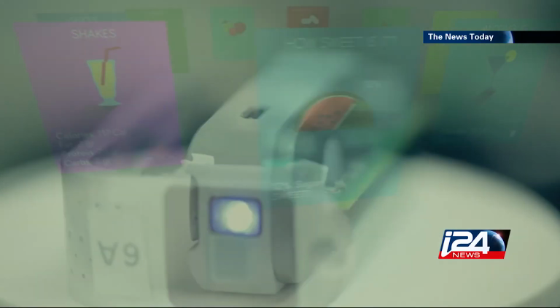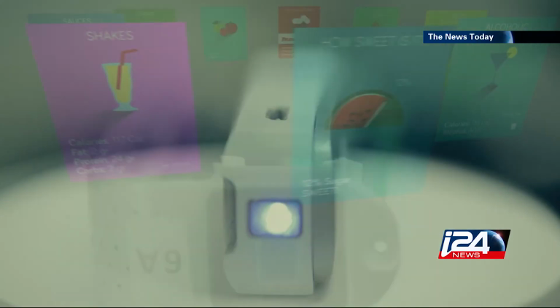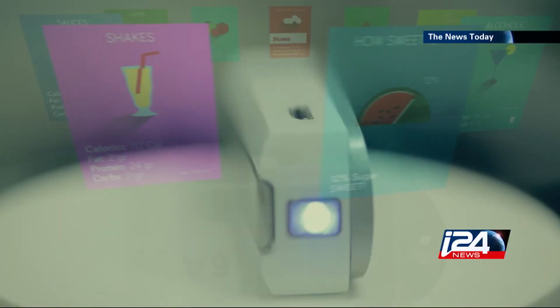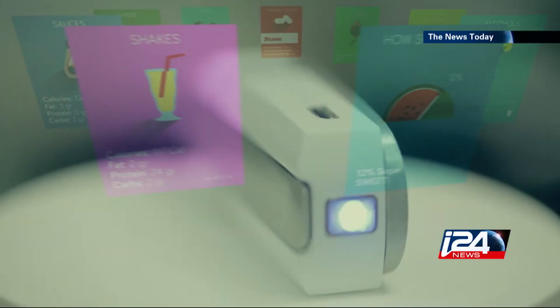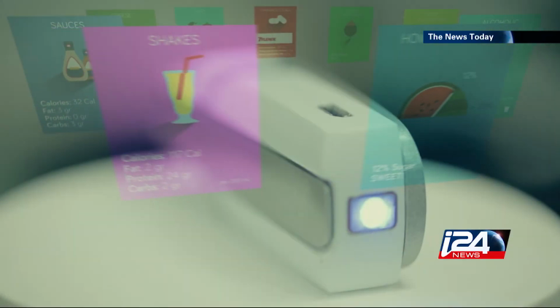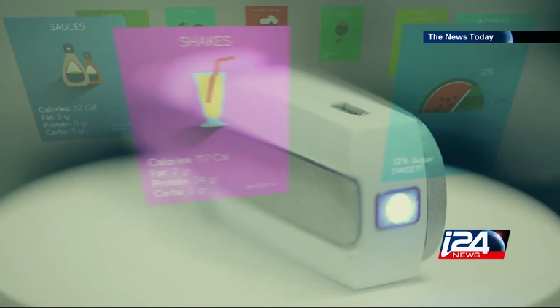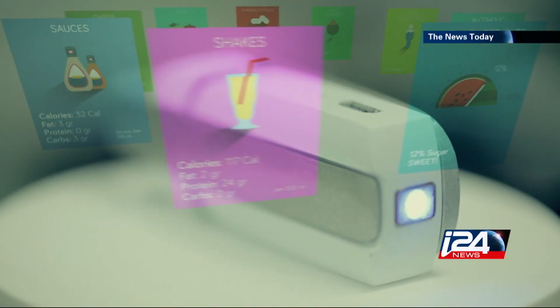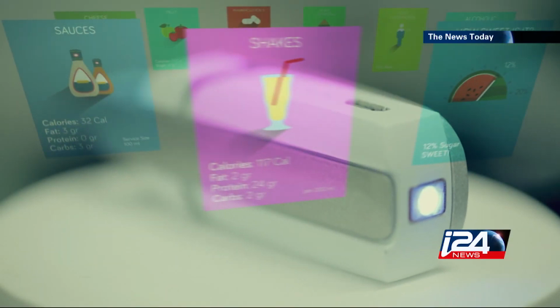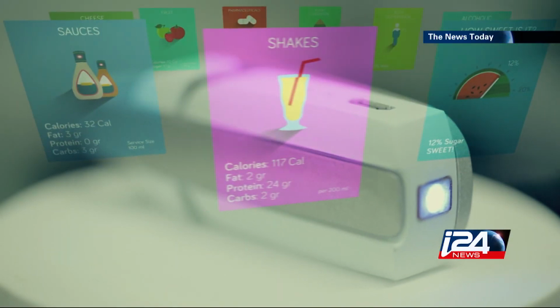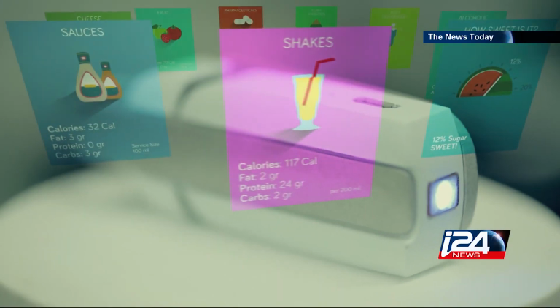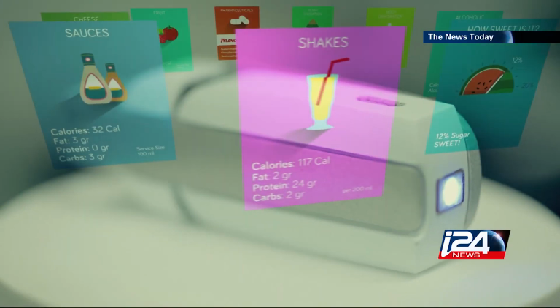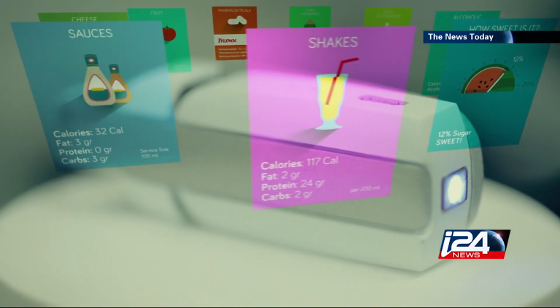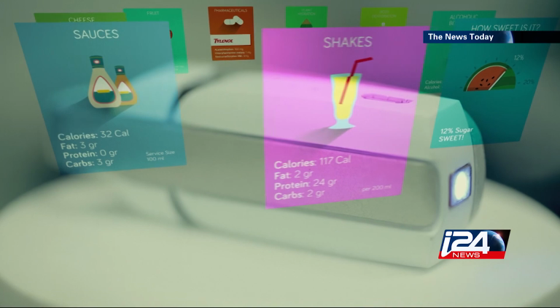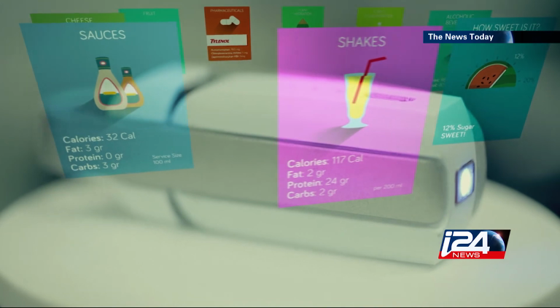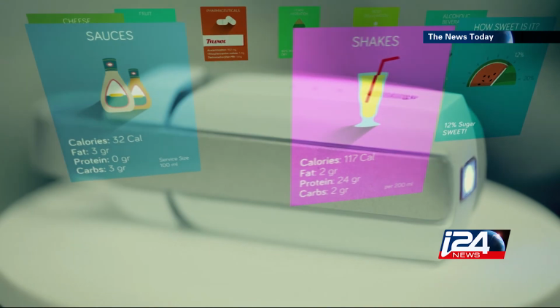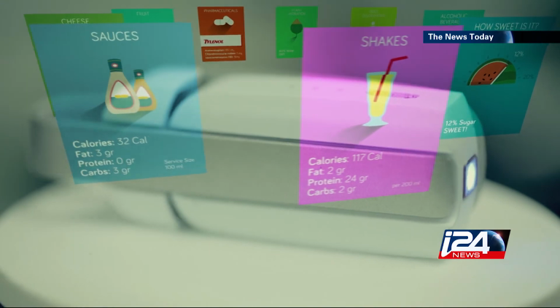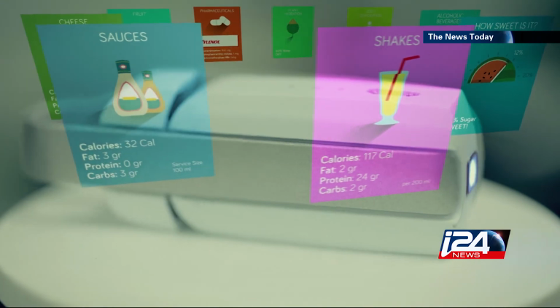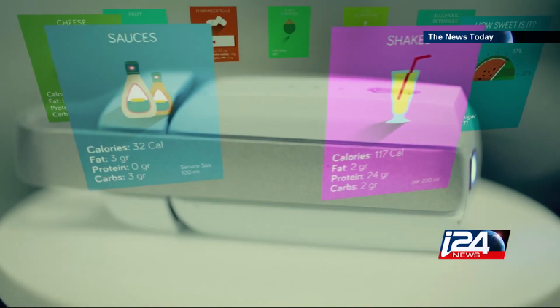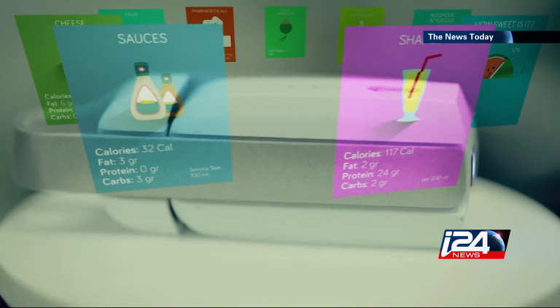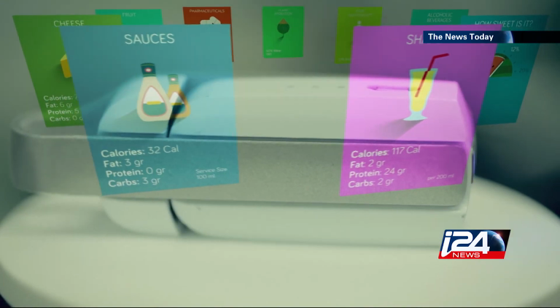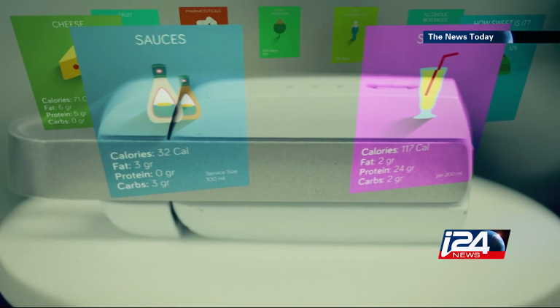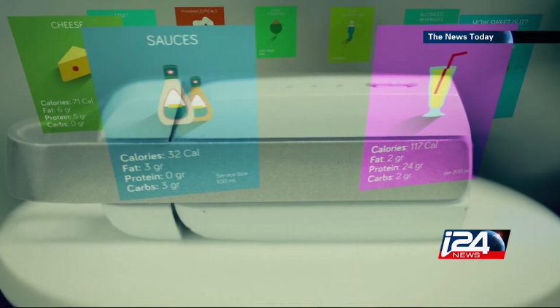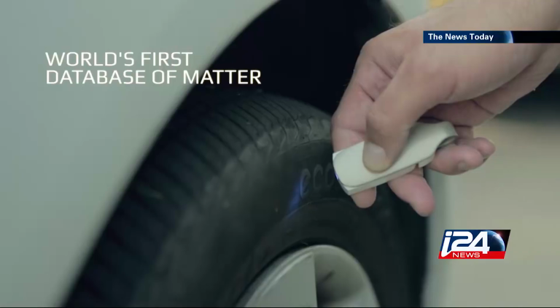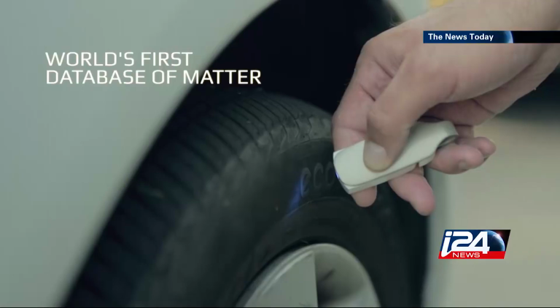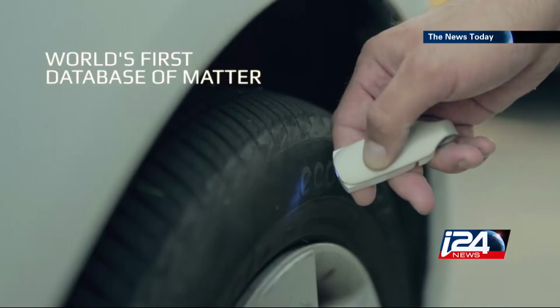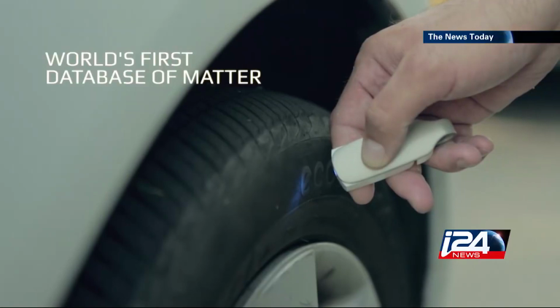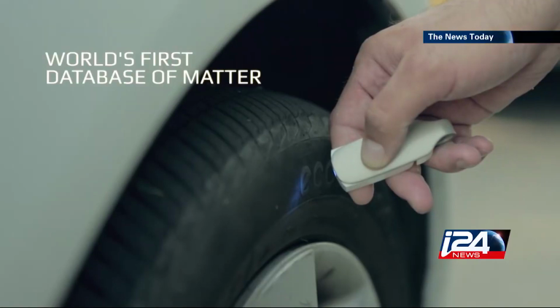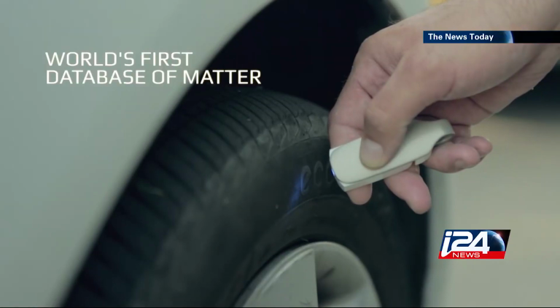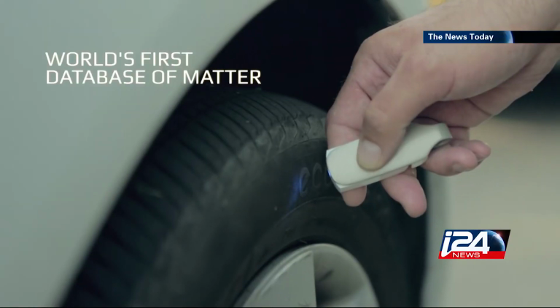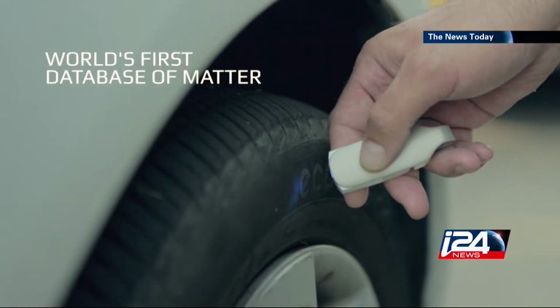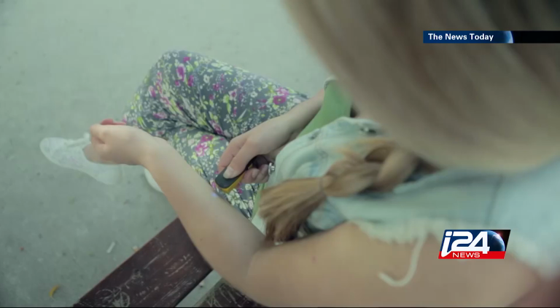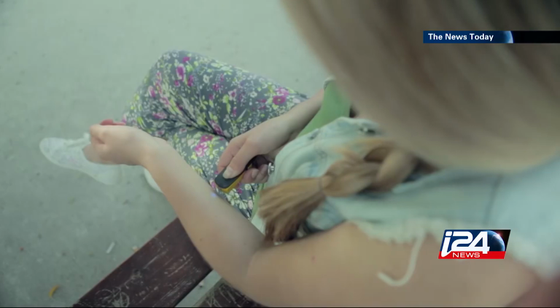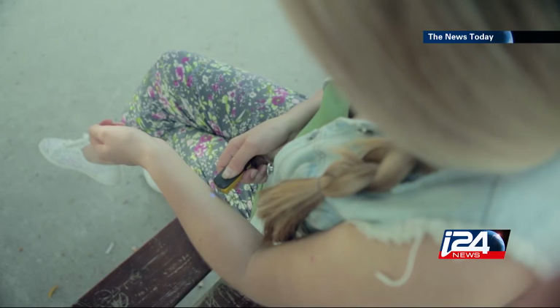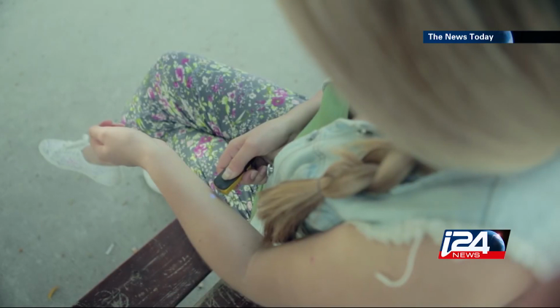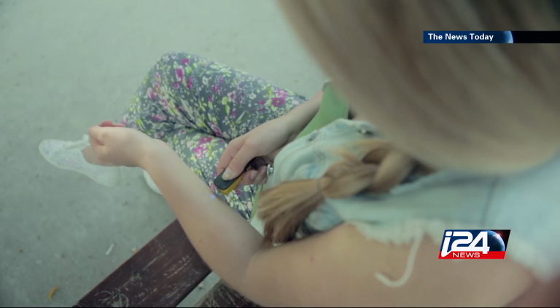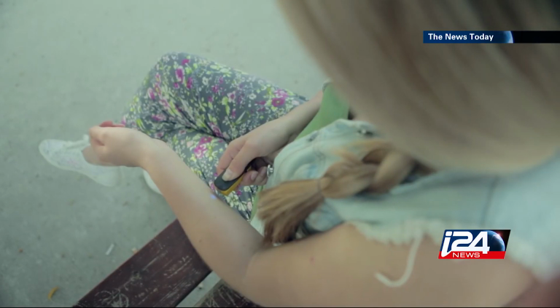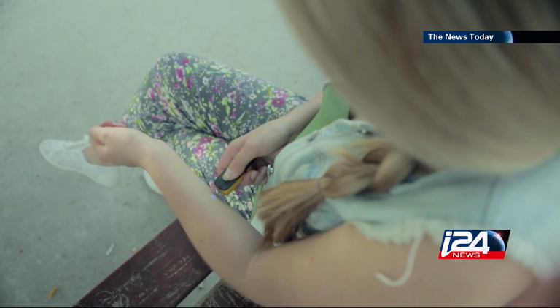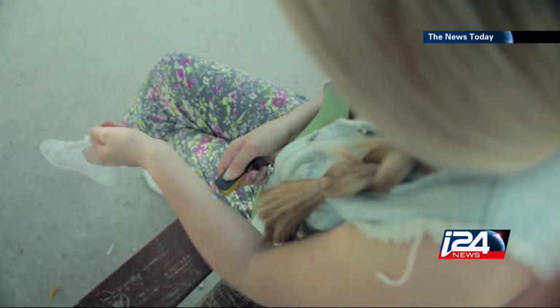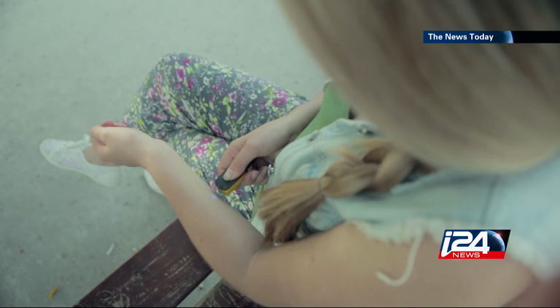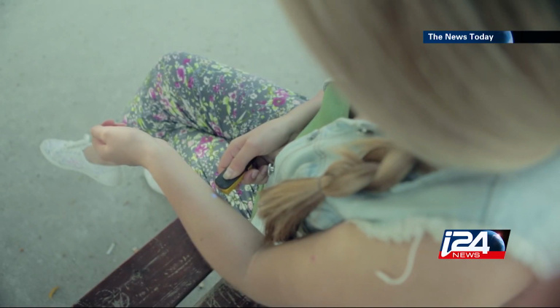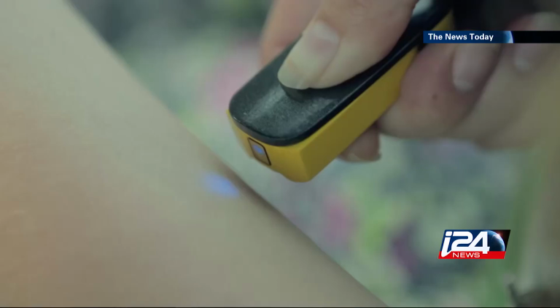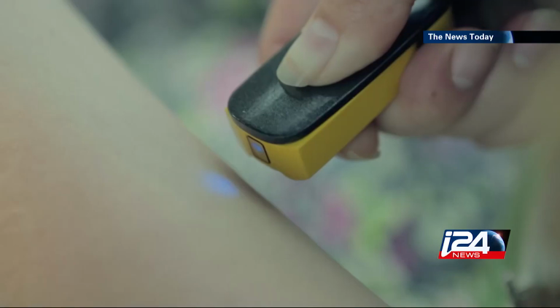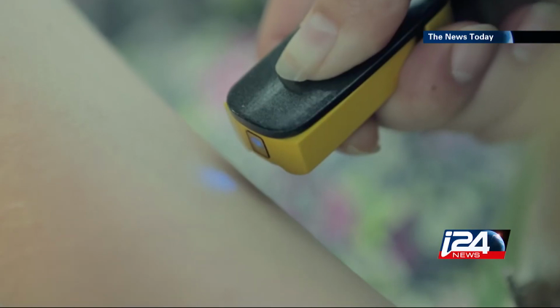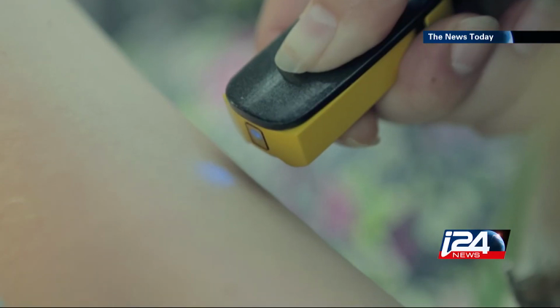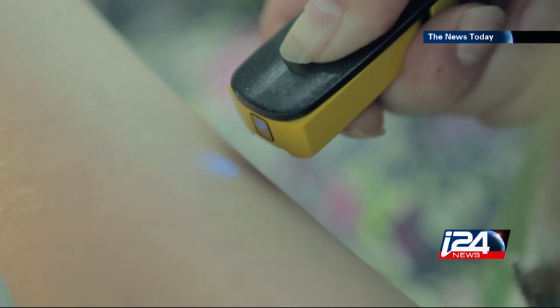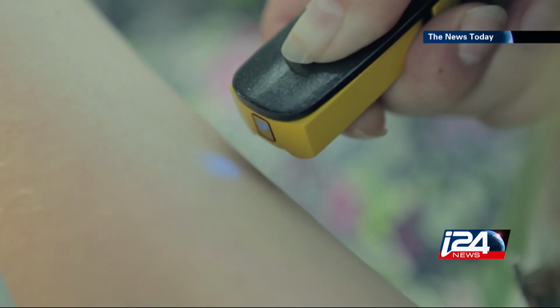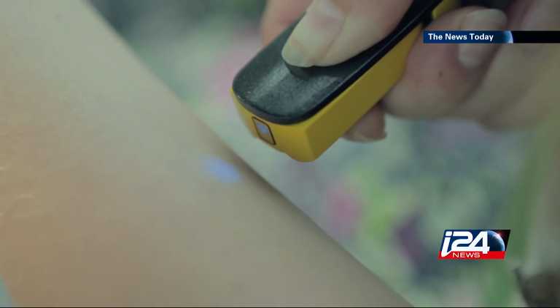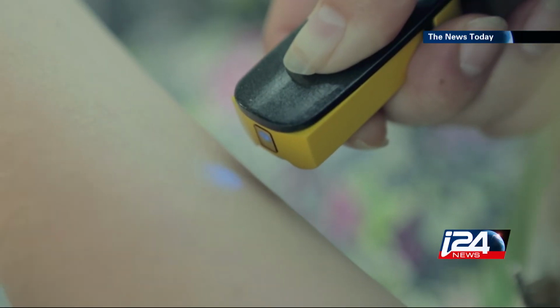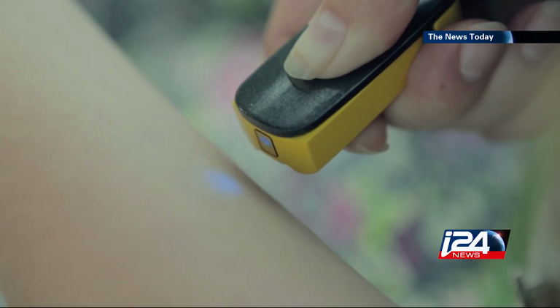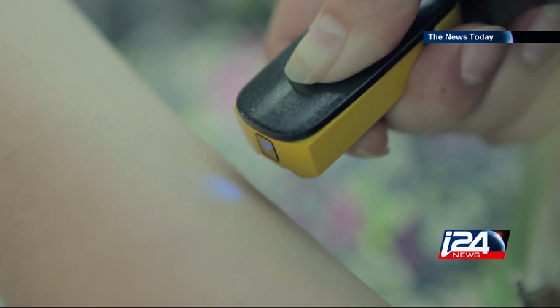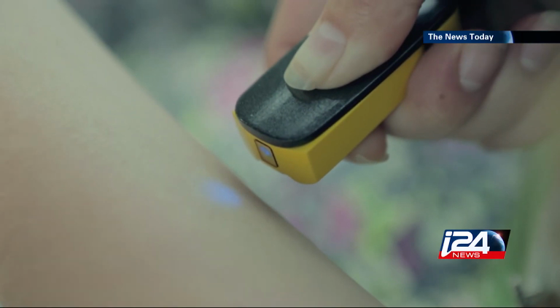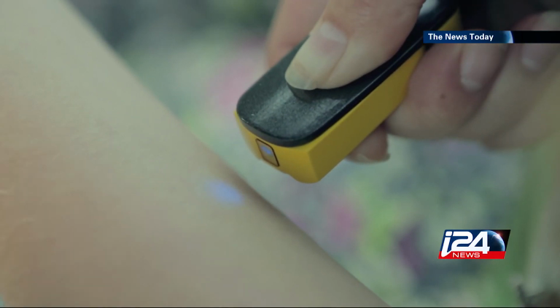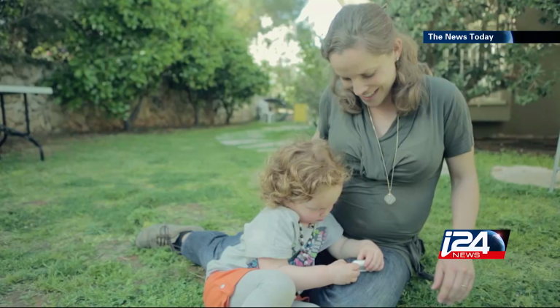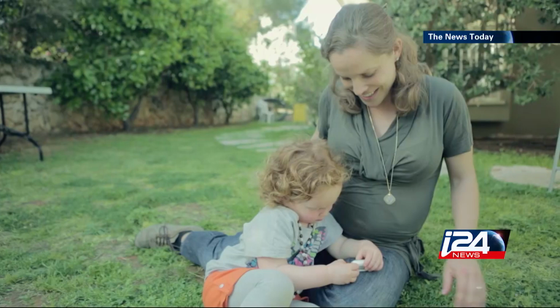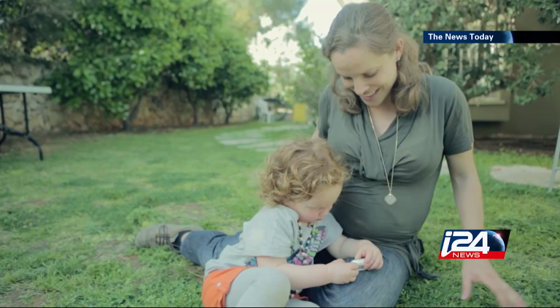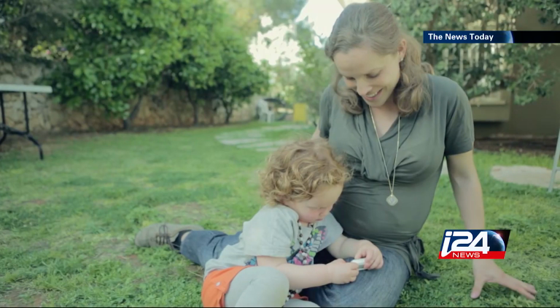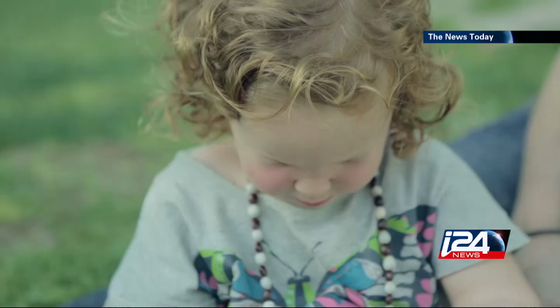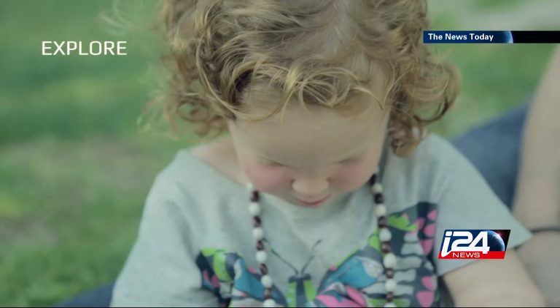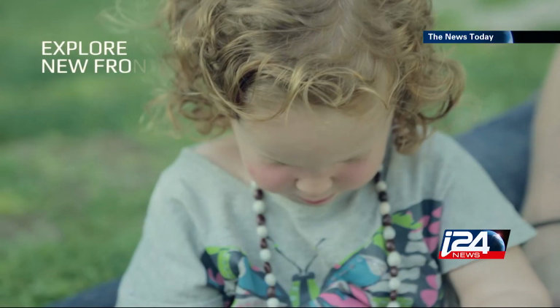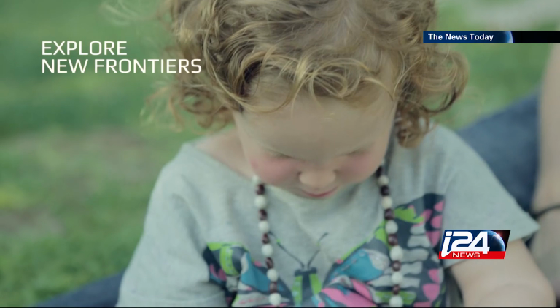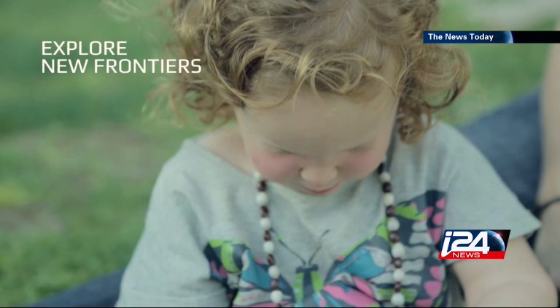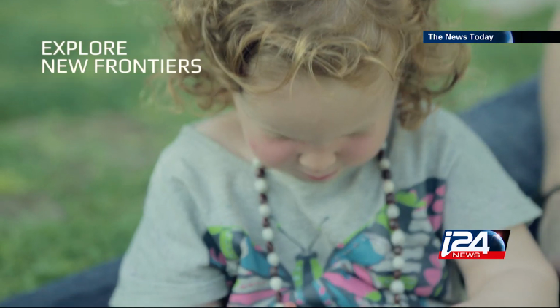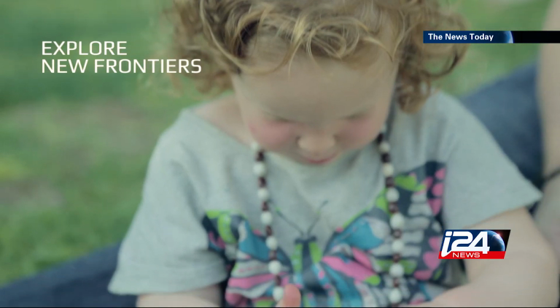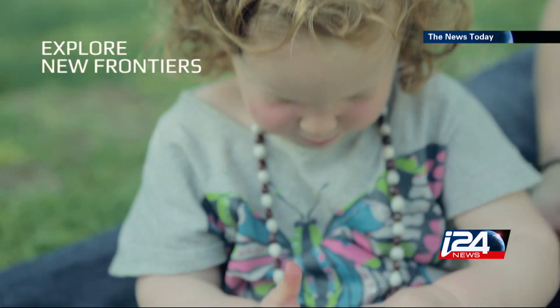SCiO will eventually be available in stores. Its users will then be able to satisfy their curiosity, one scan at a time.